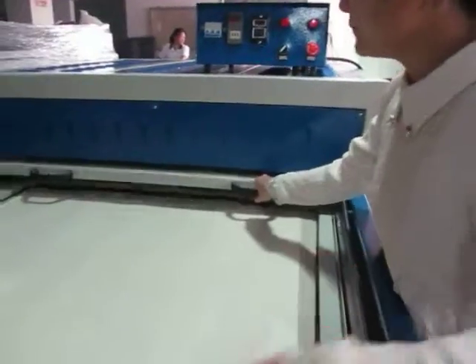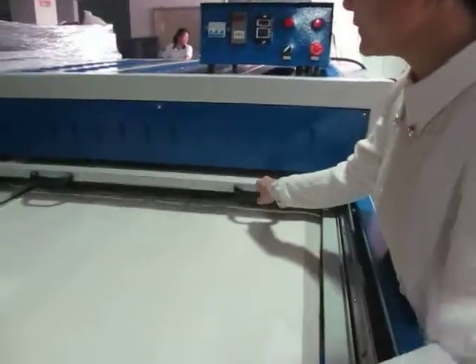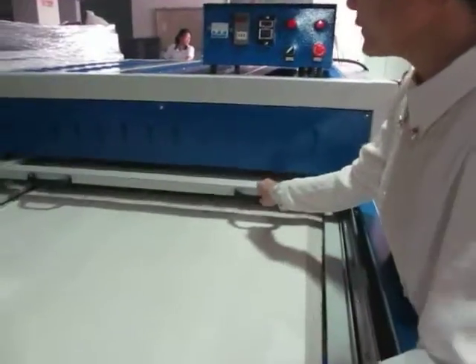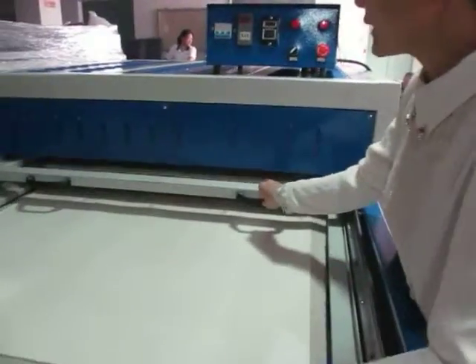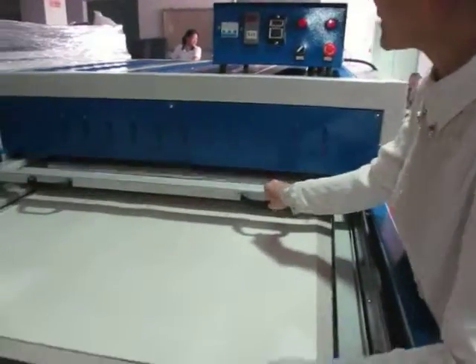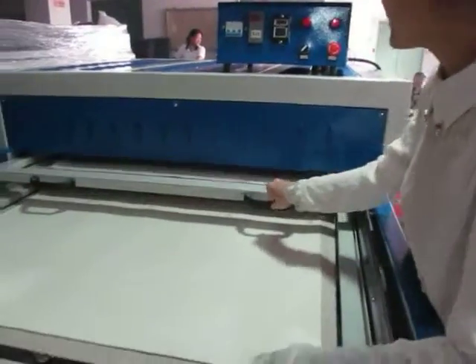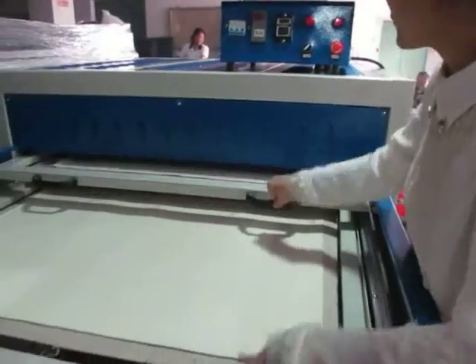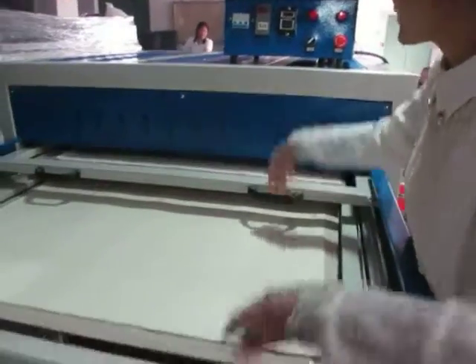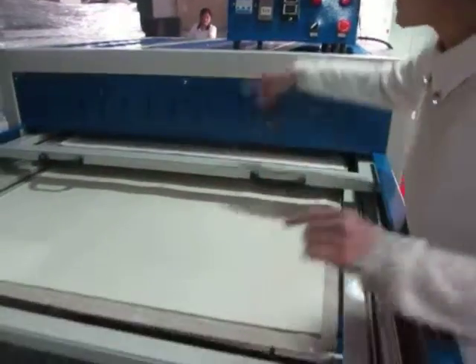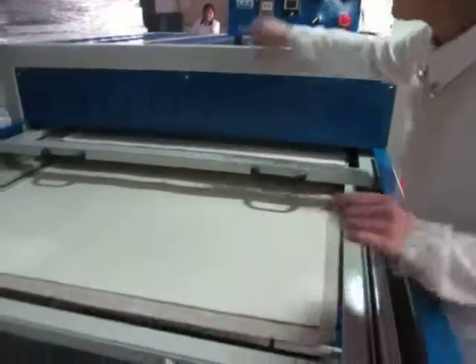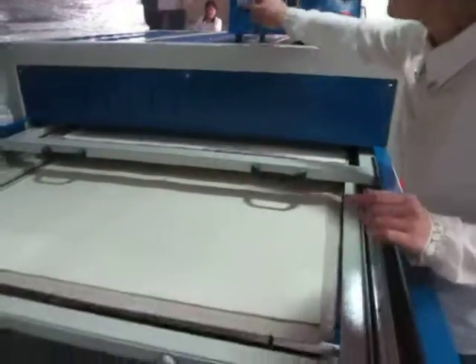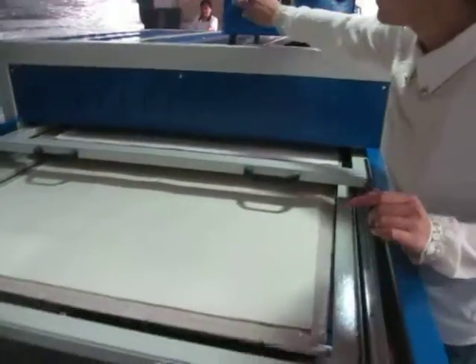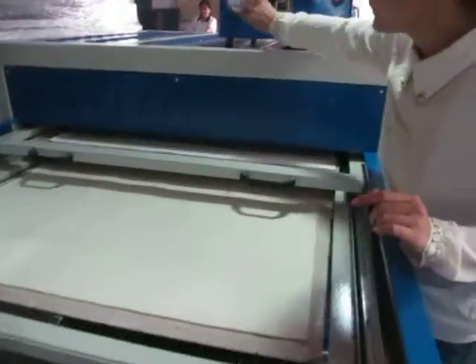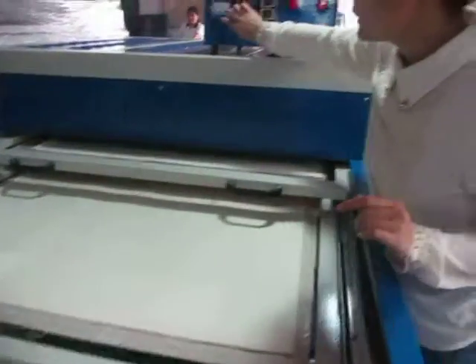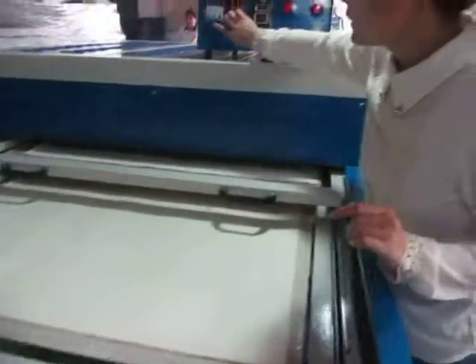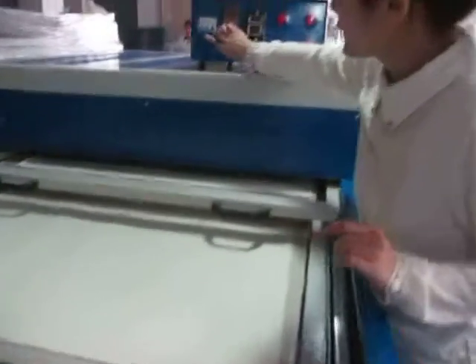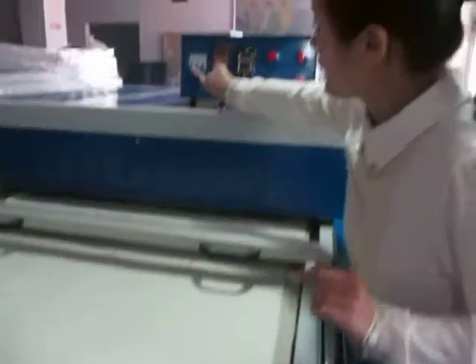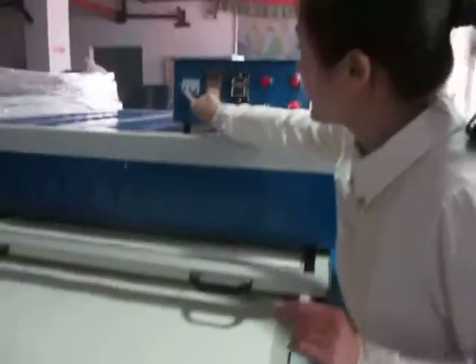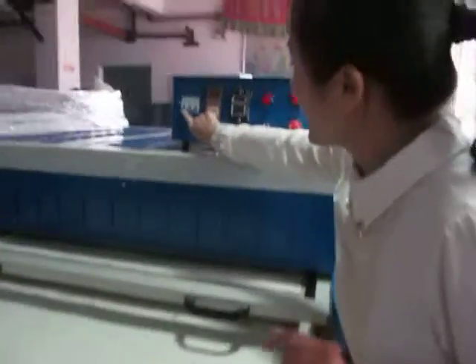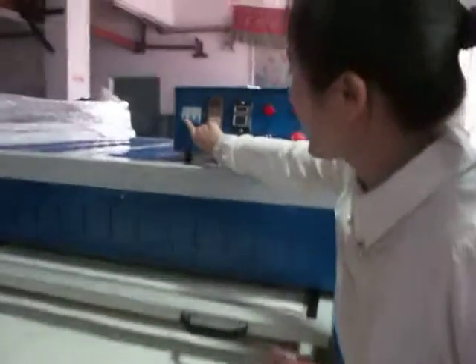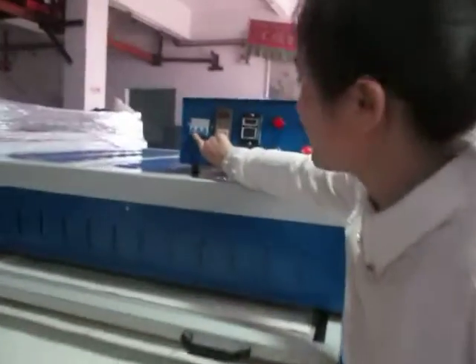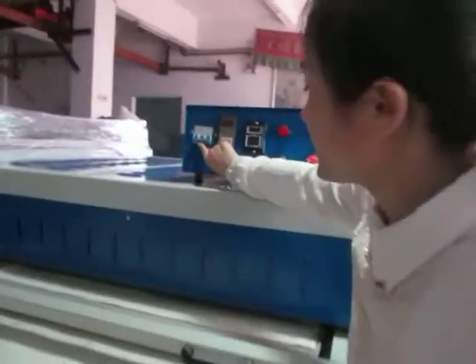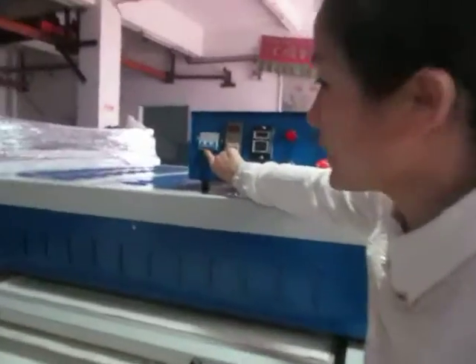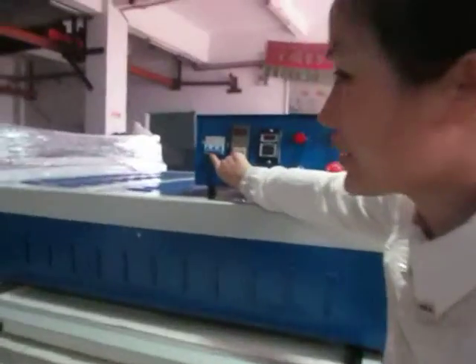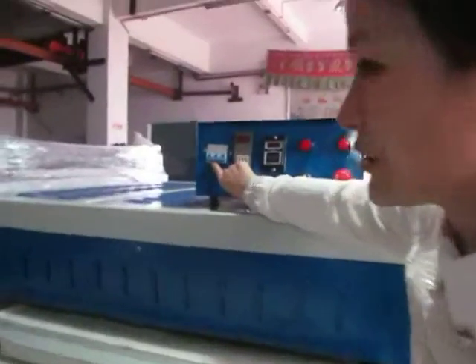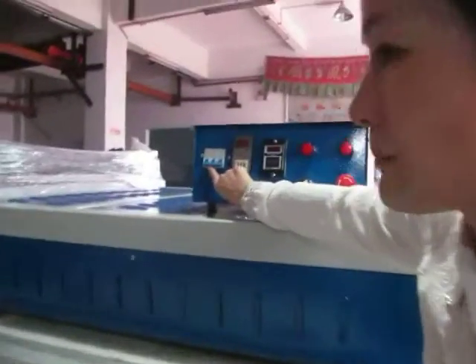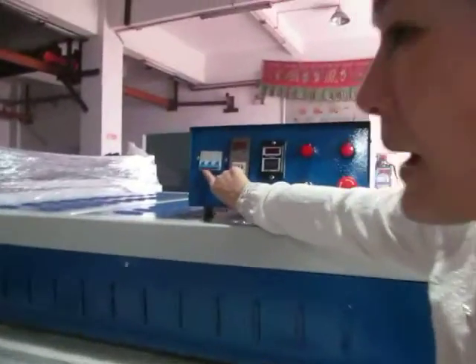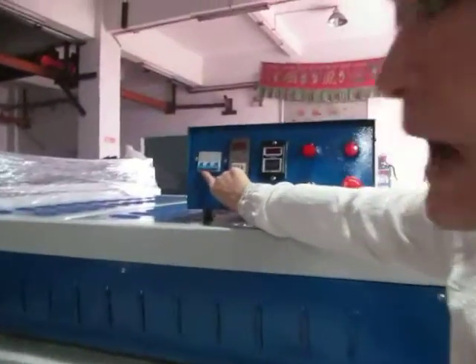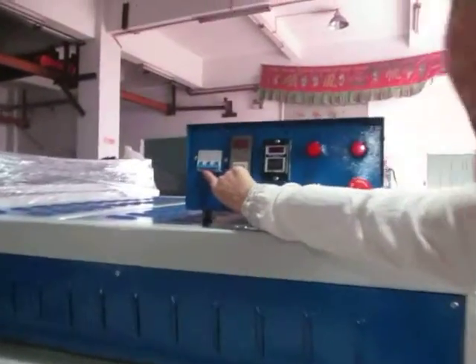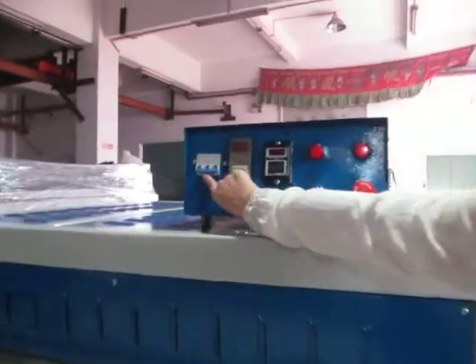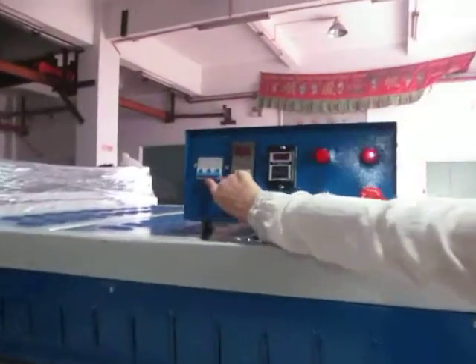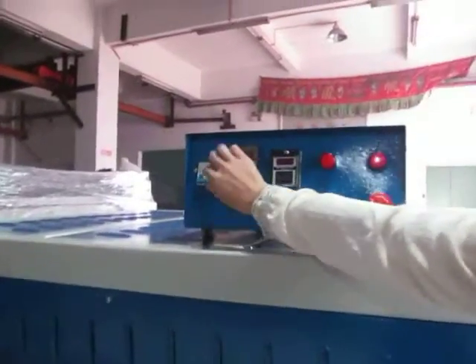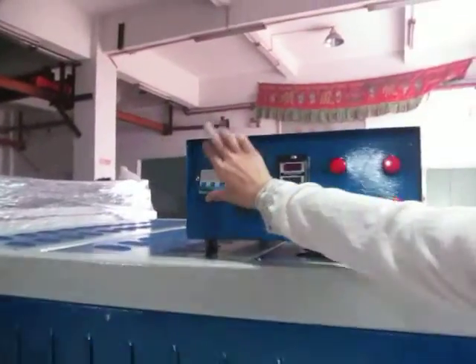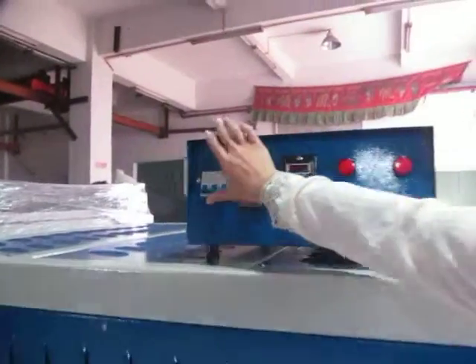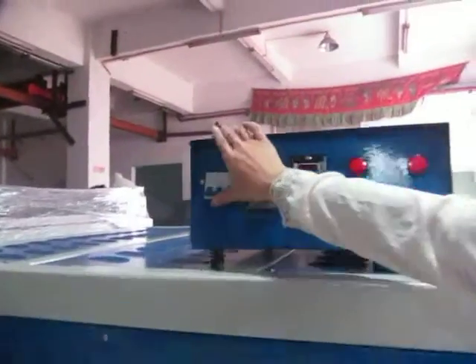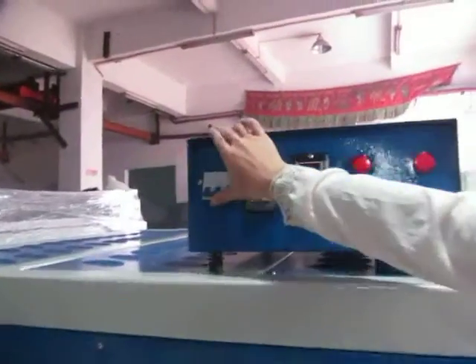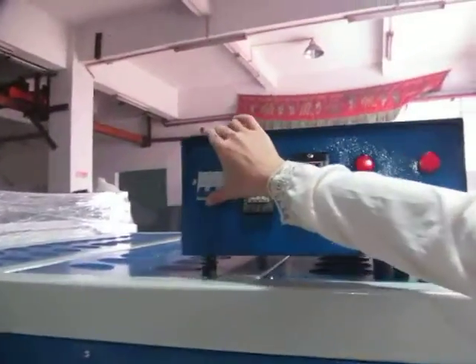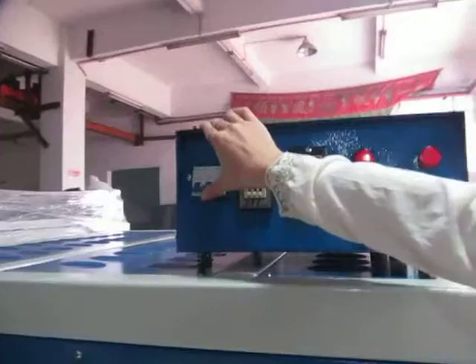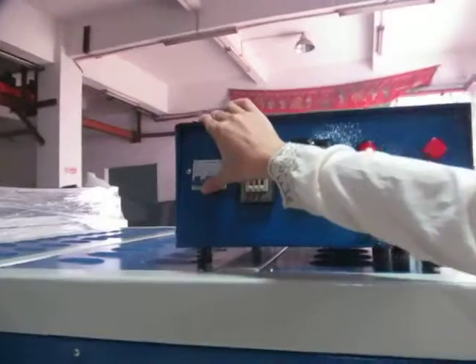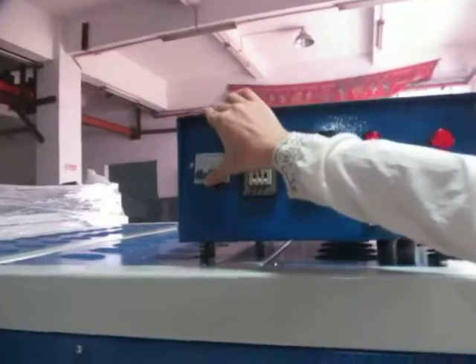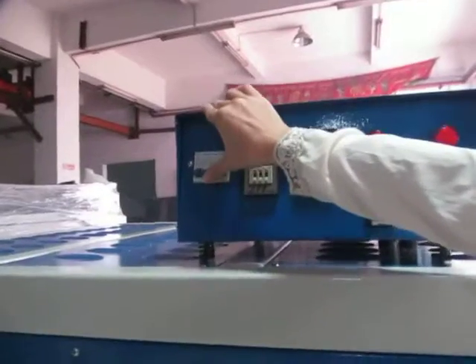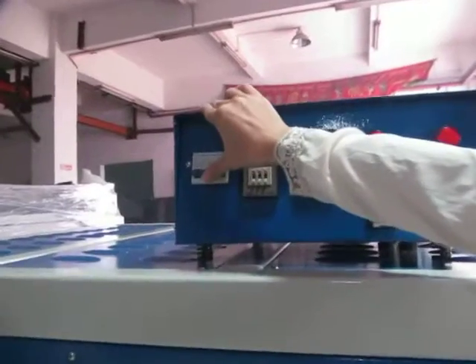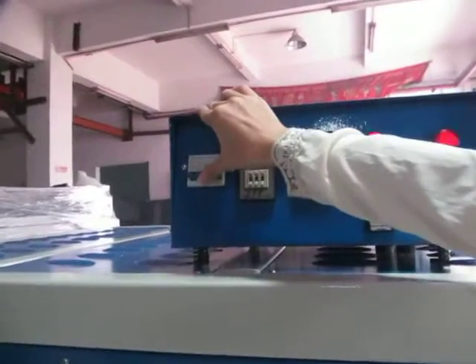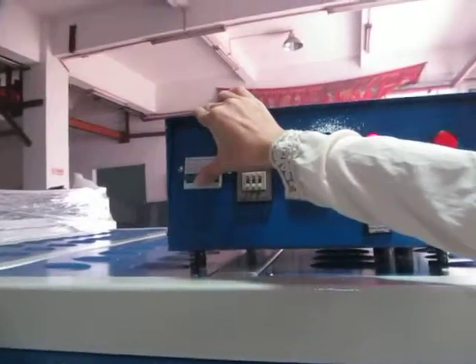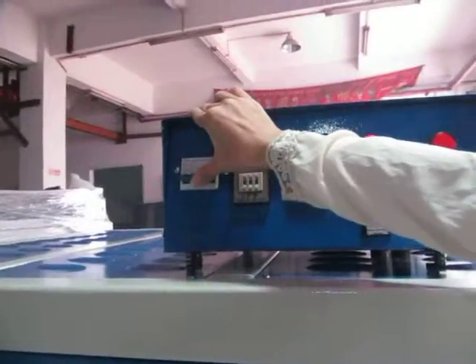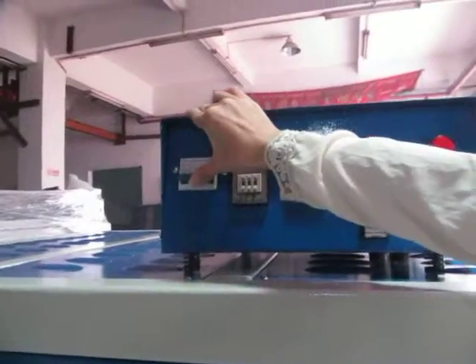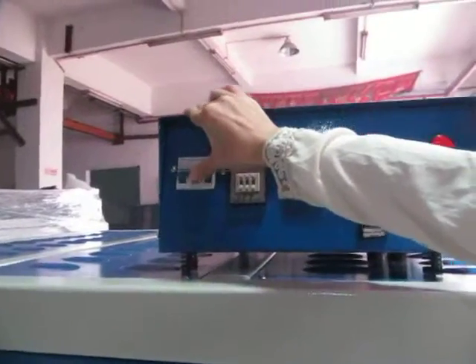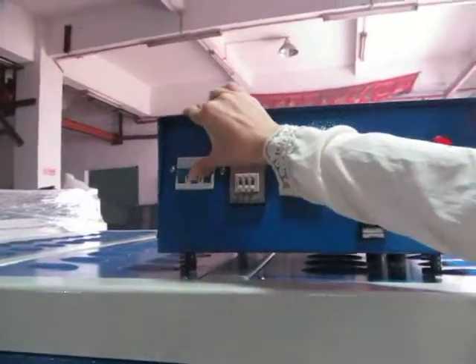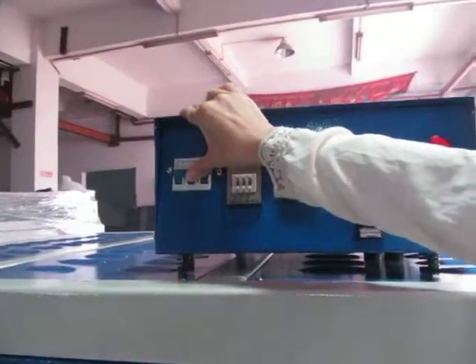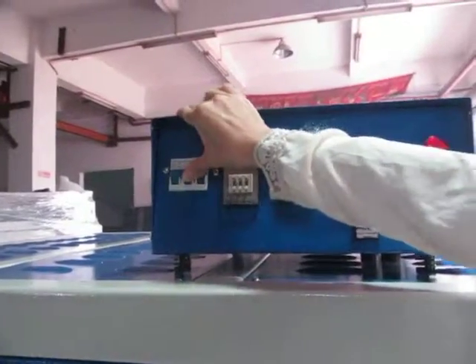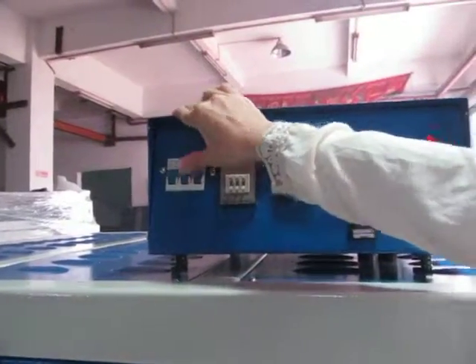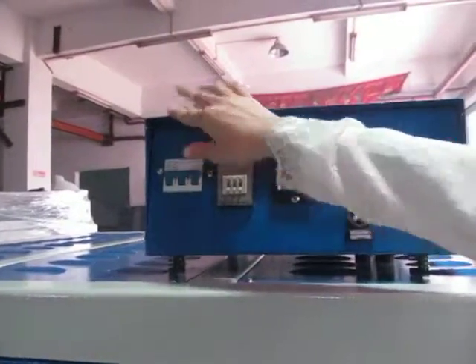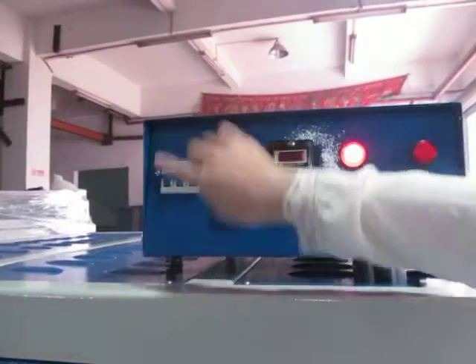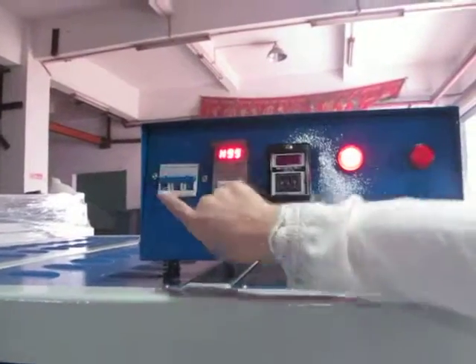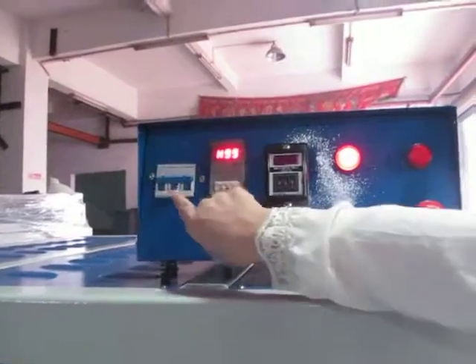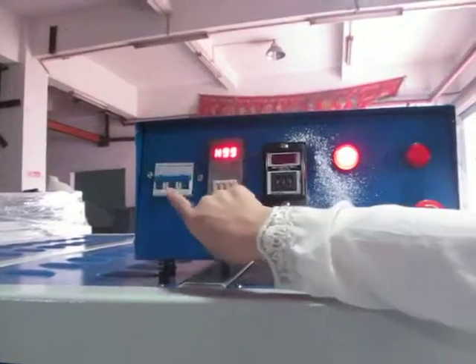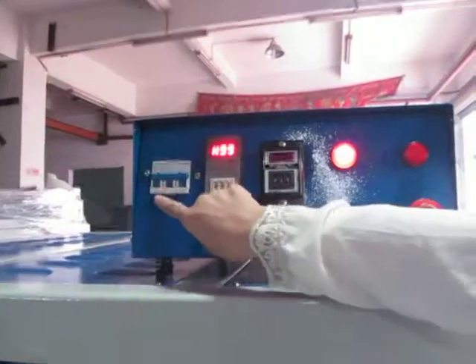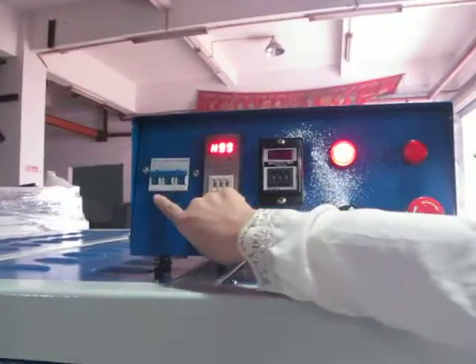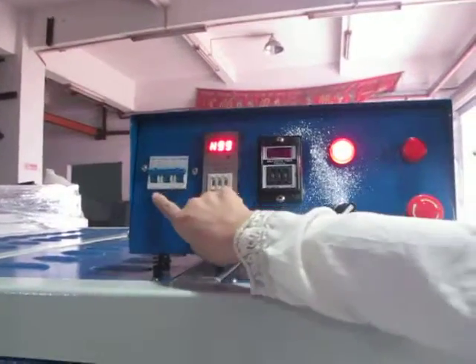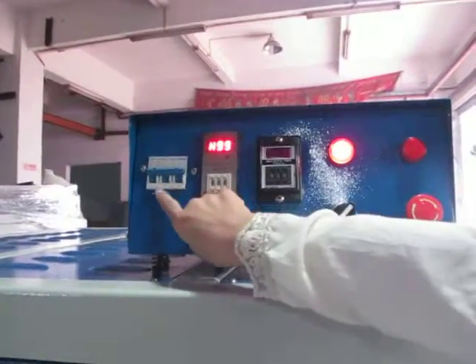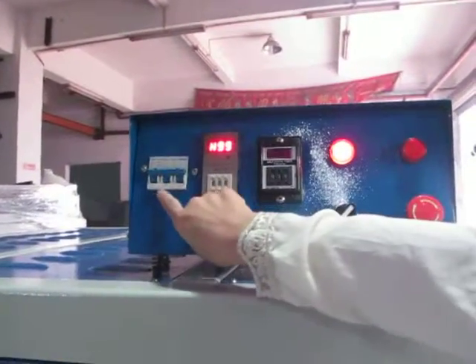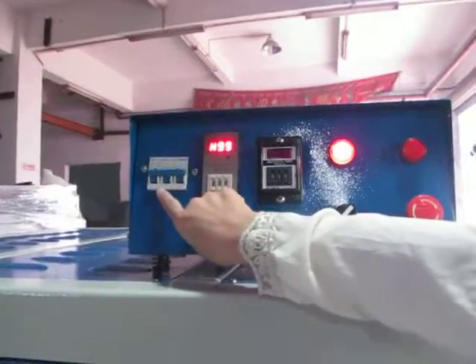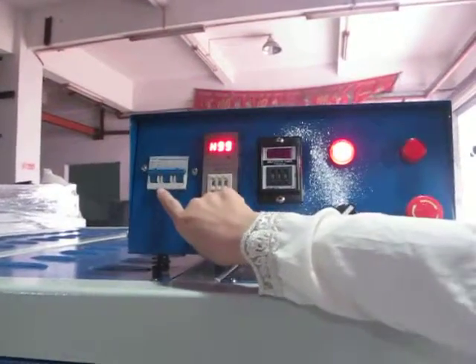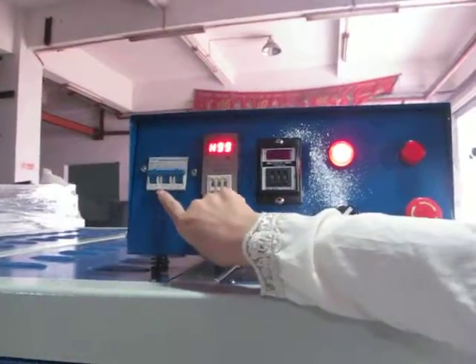First, we turn on this power switch. Power switch.